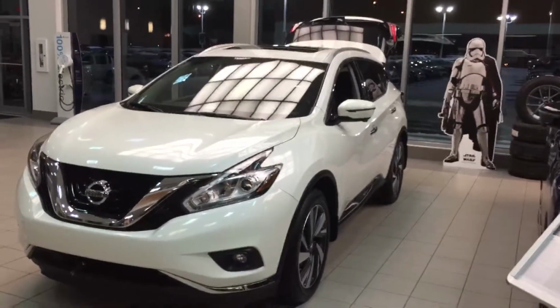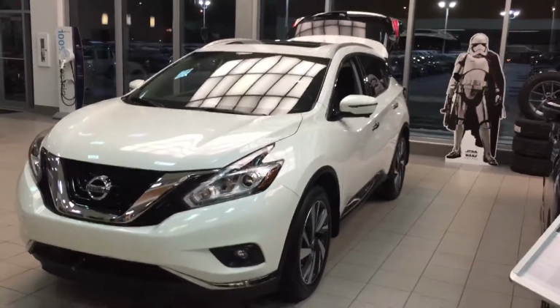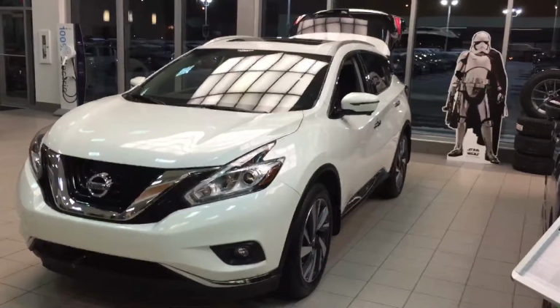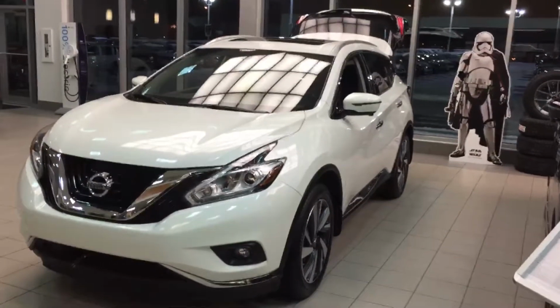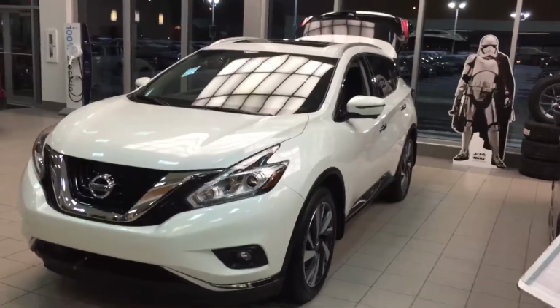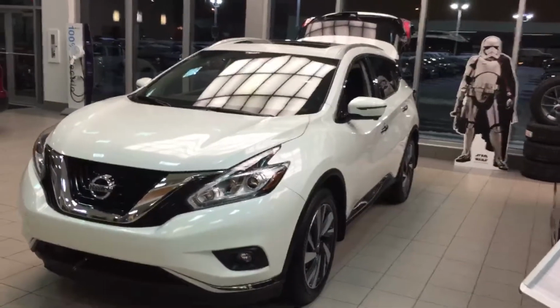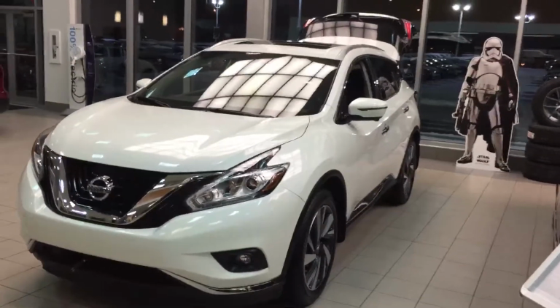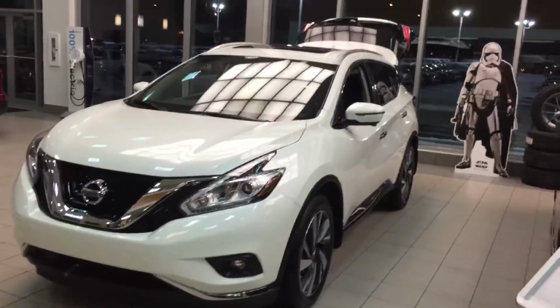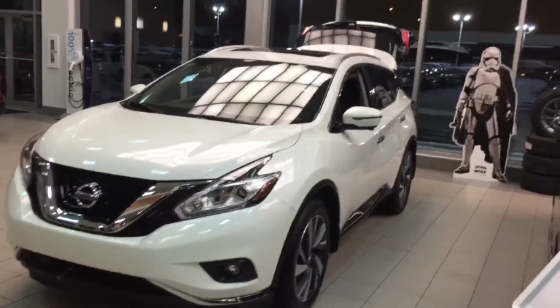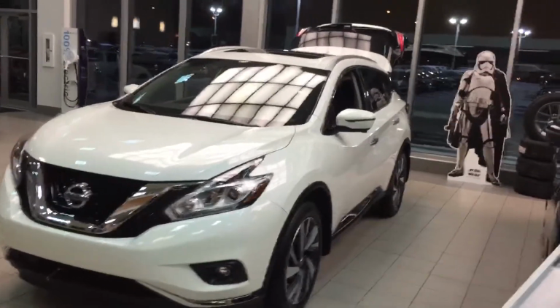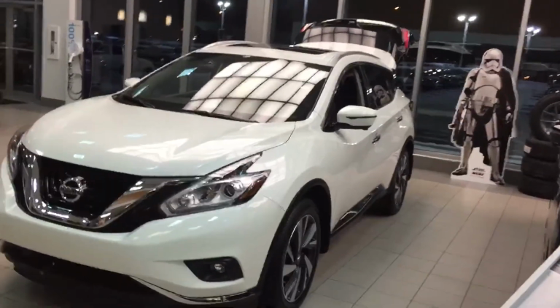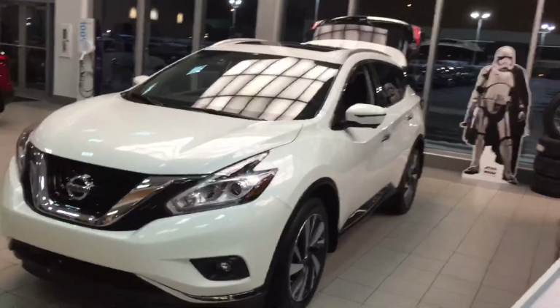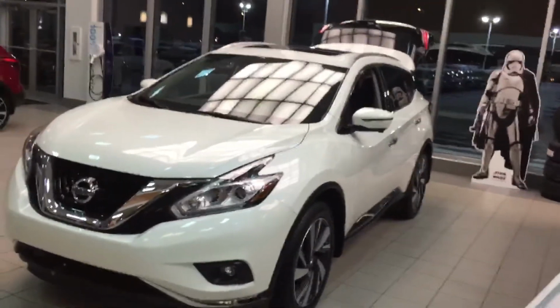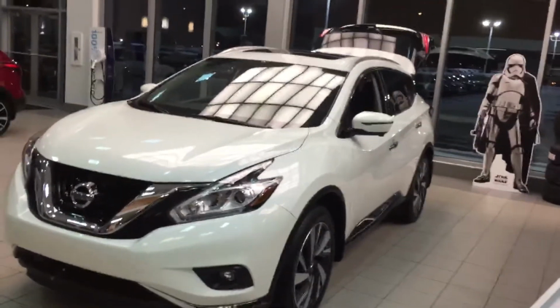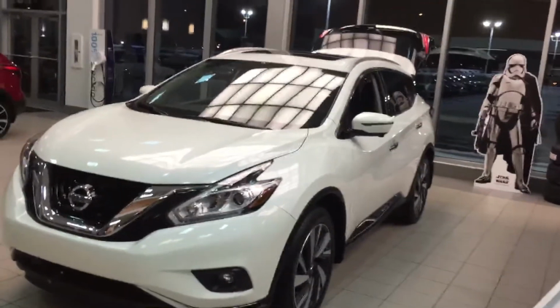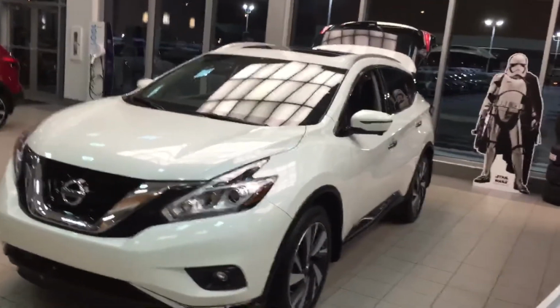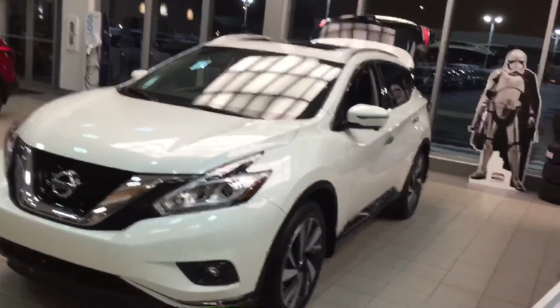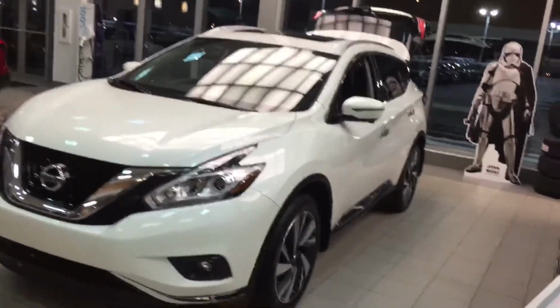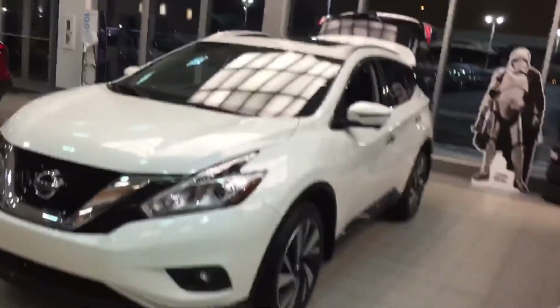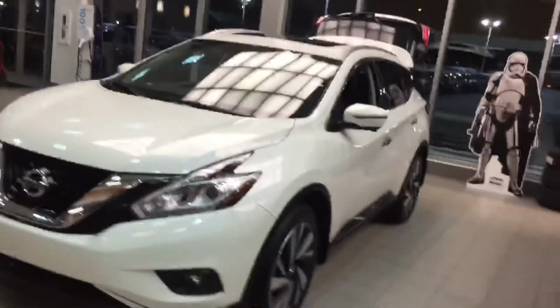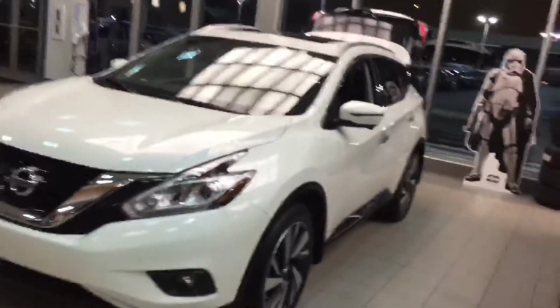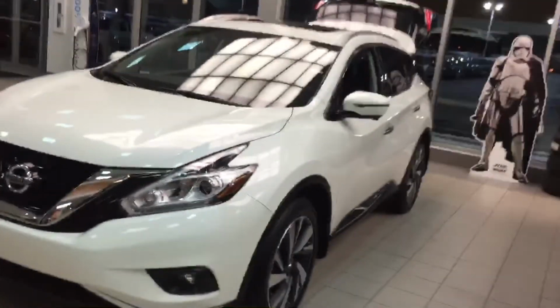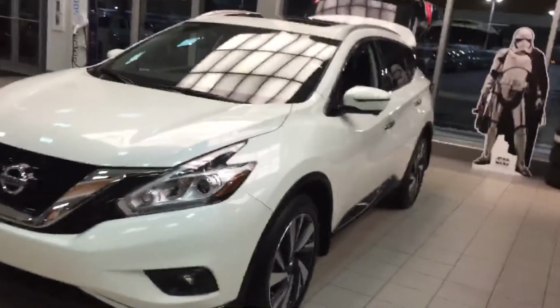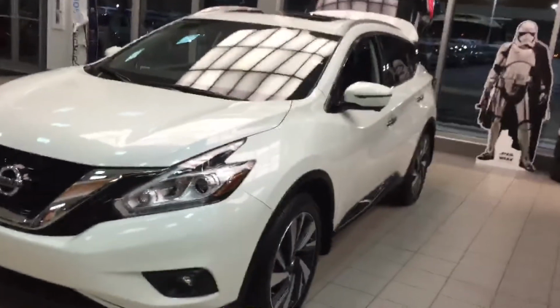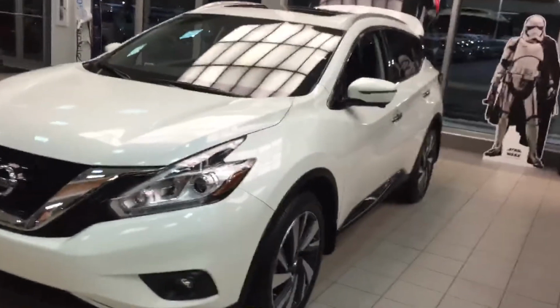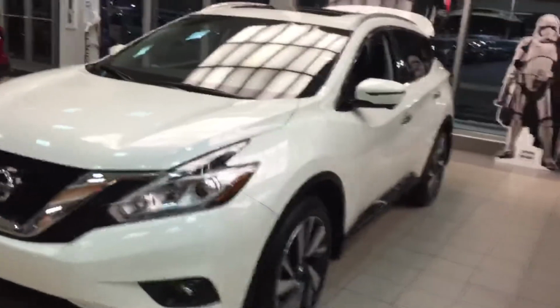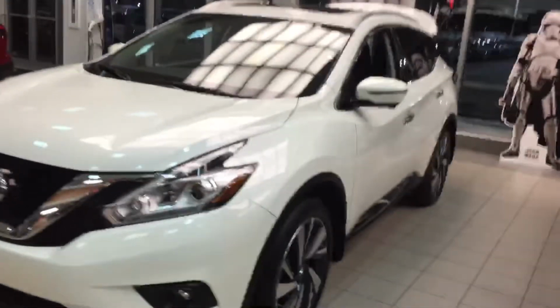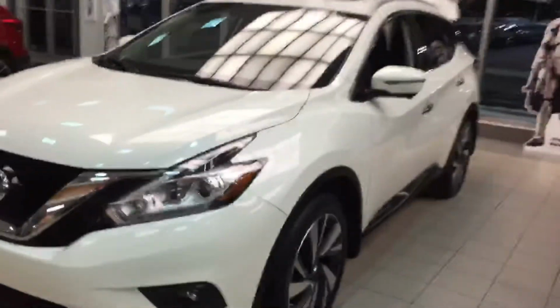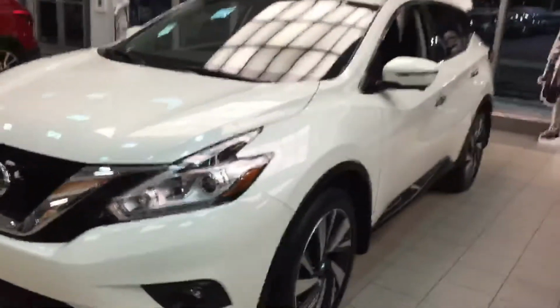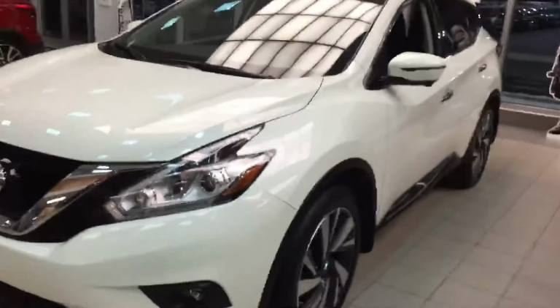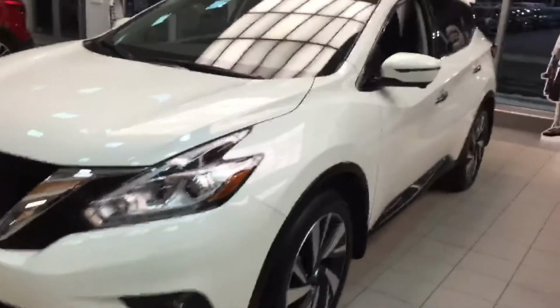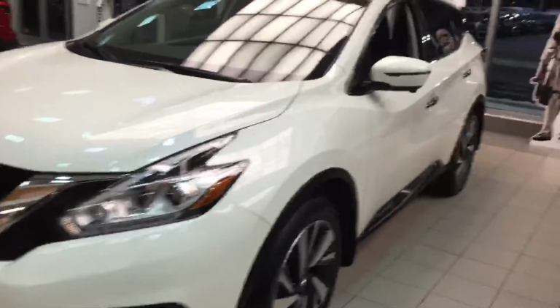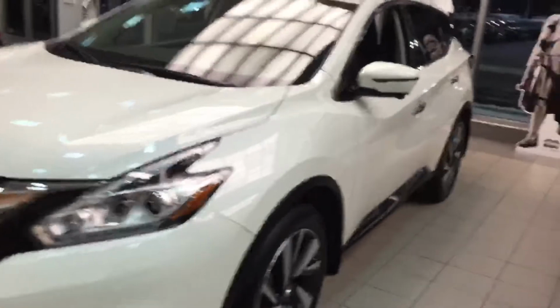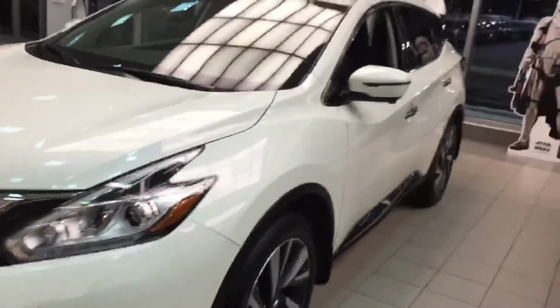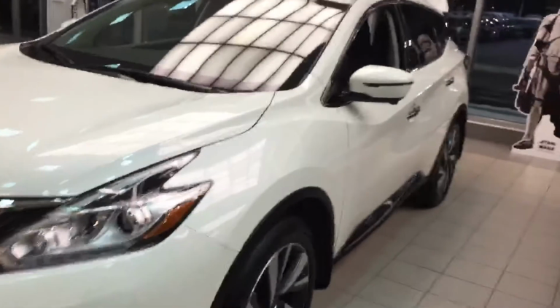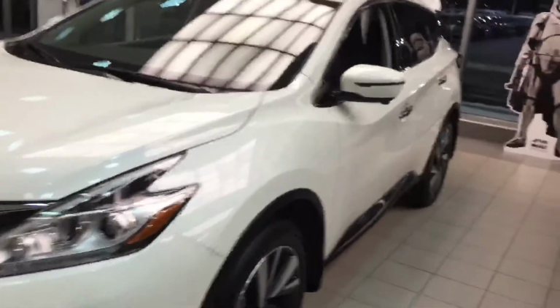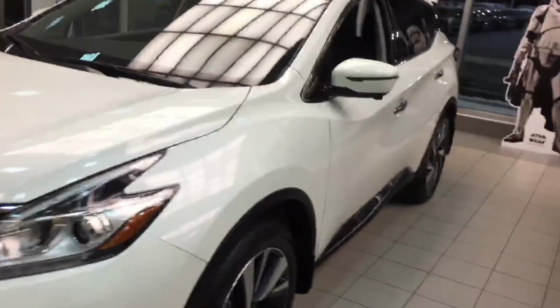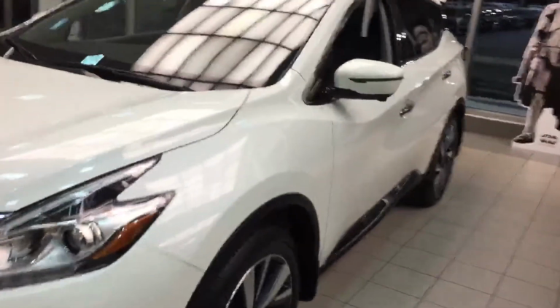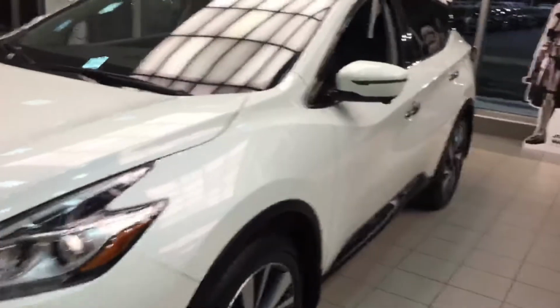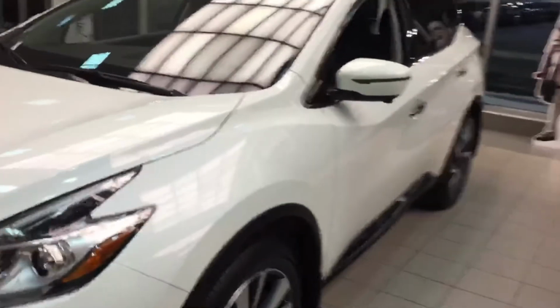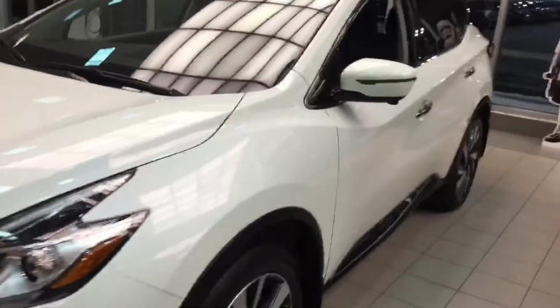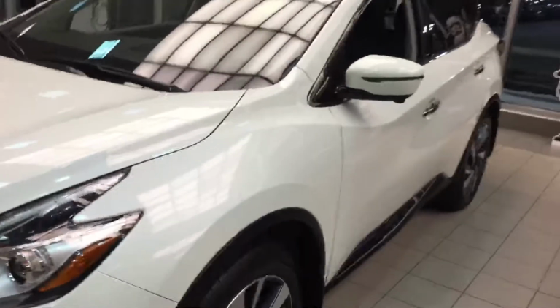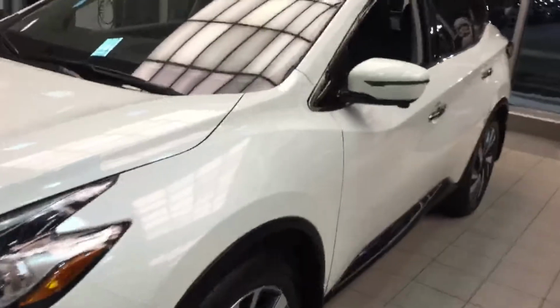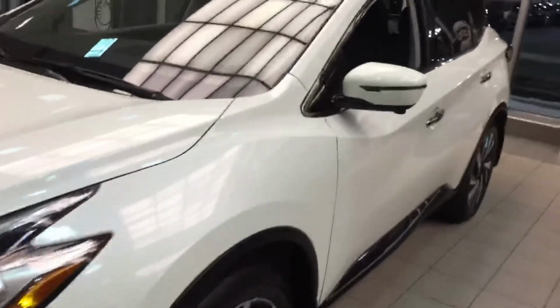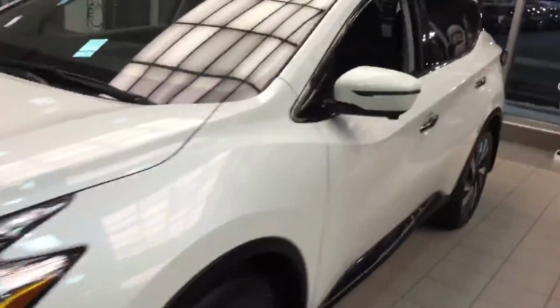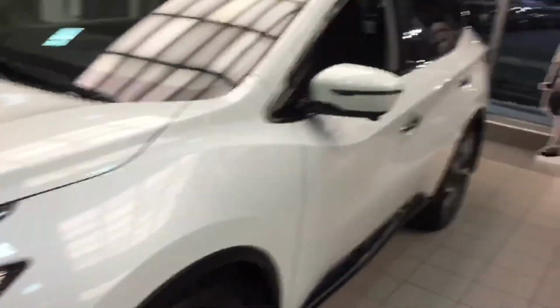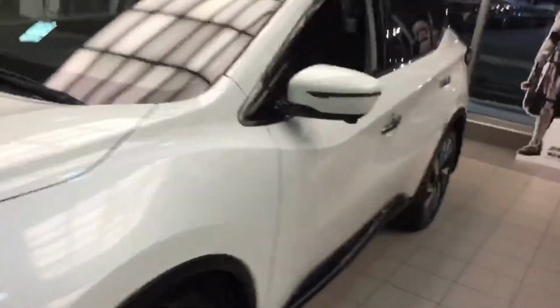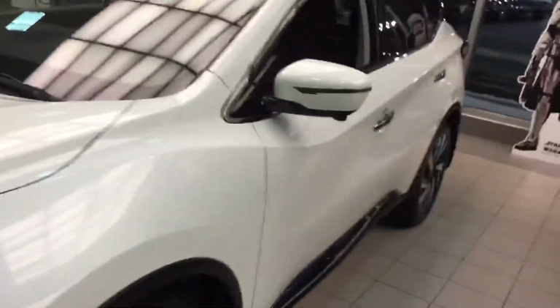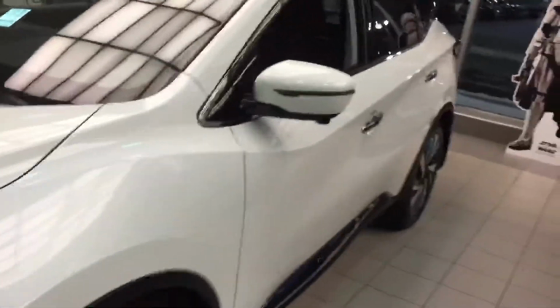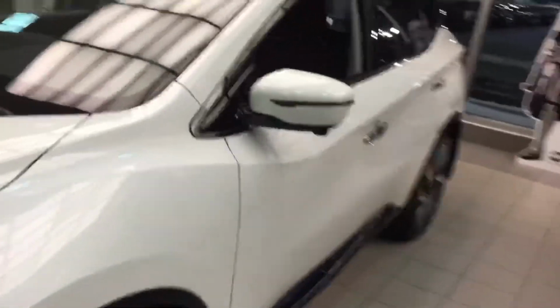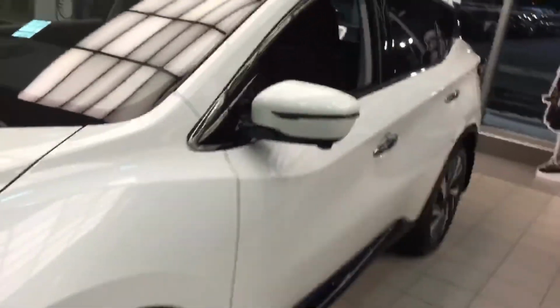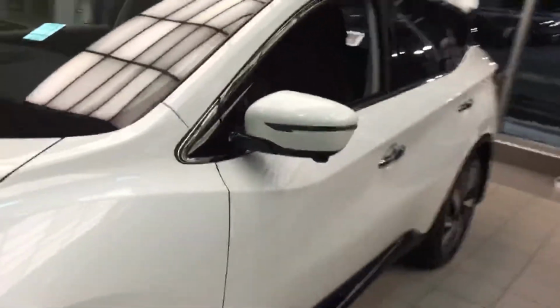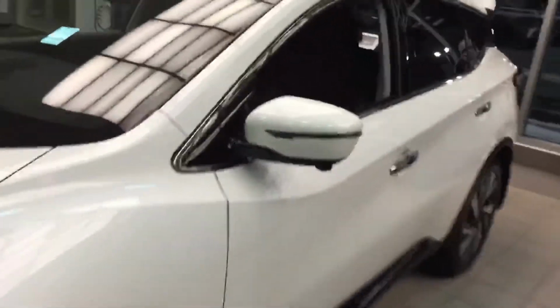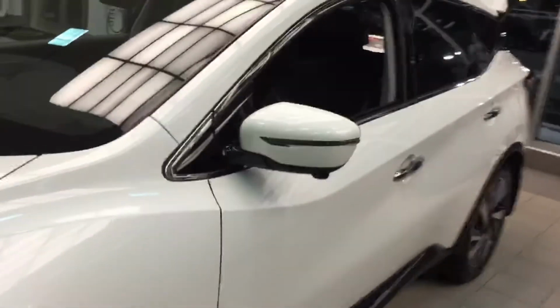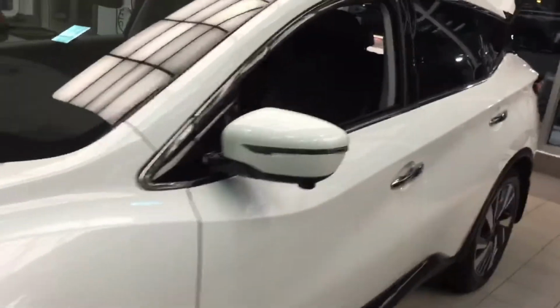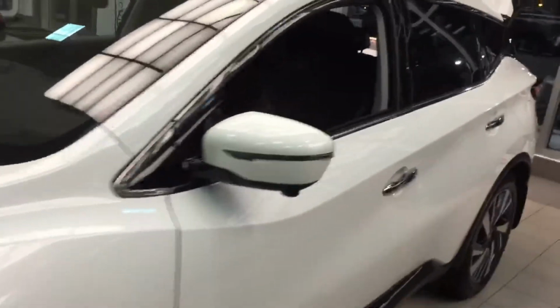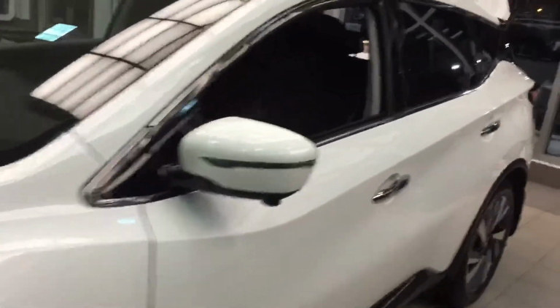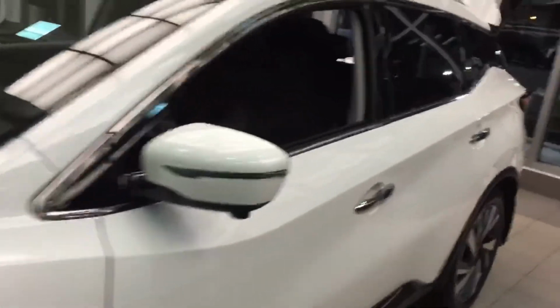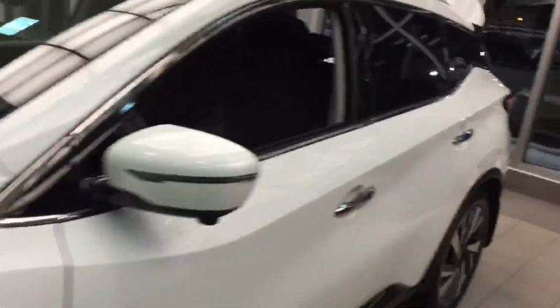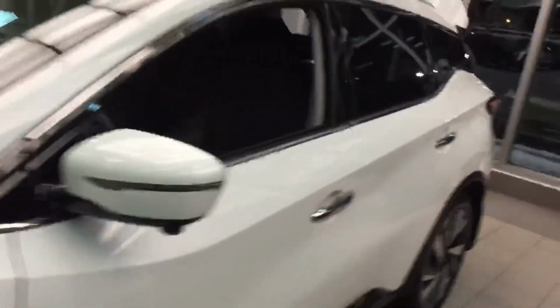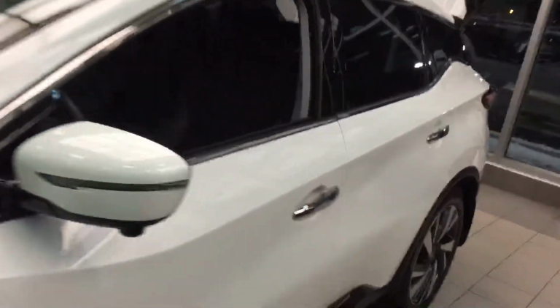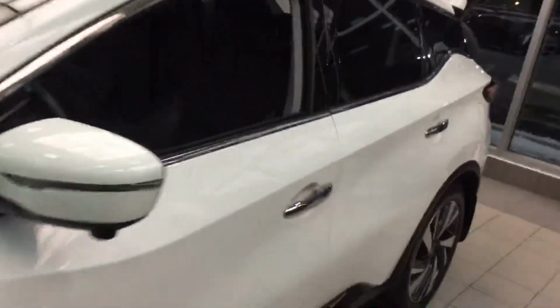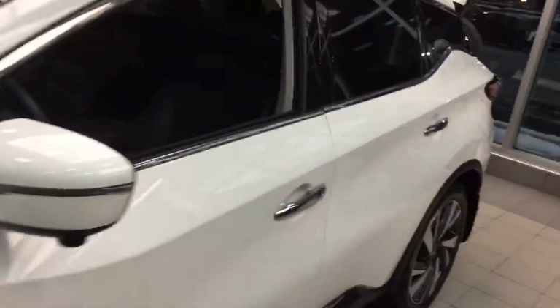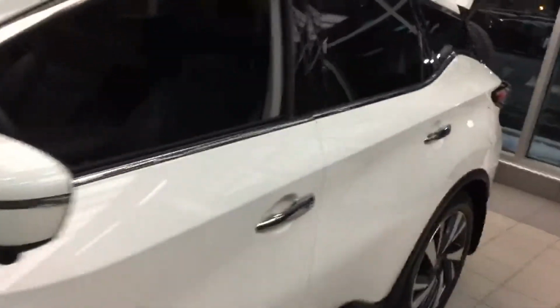Hi Kellyanne, it's Neil from Sherwood Nissan. I am doing a short video for you on the Nissan Murano.